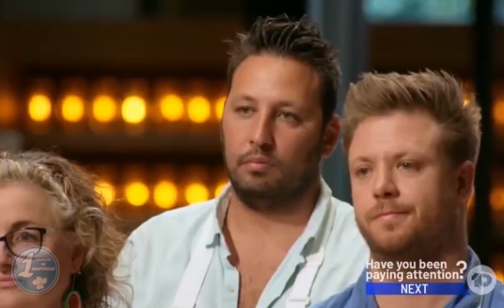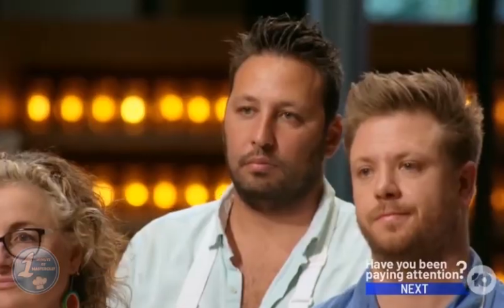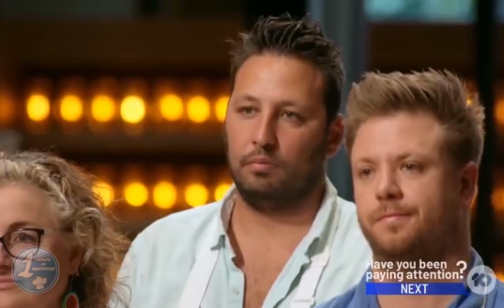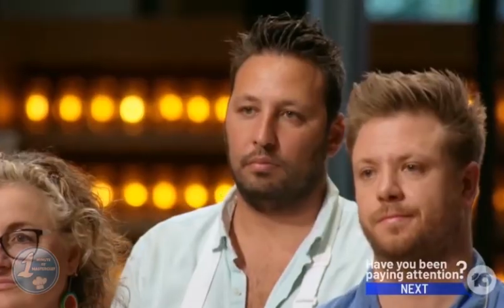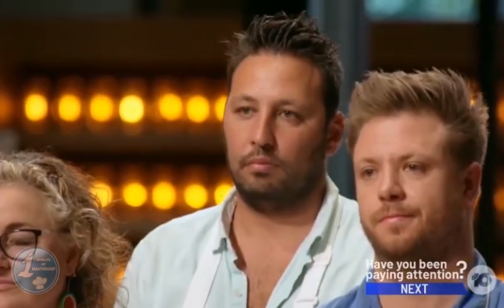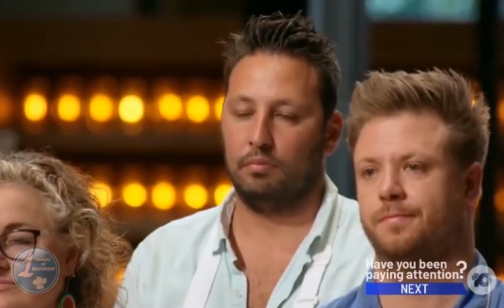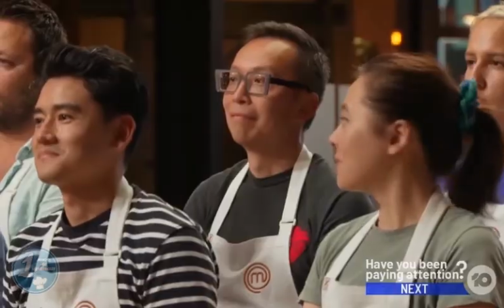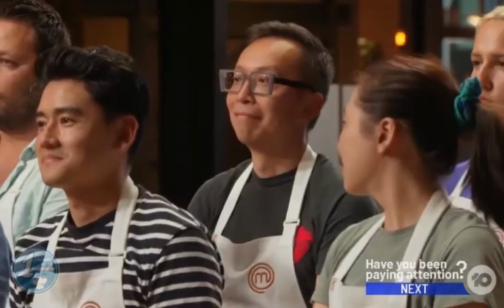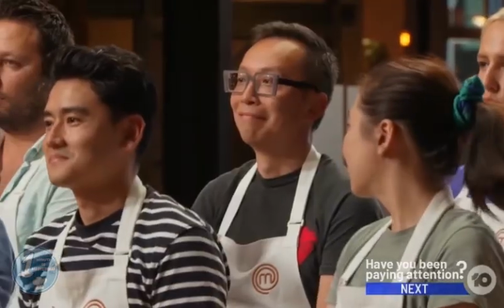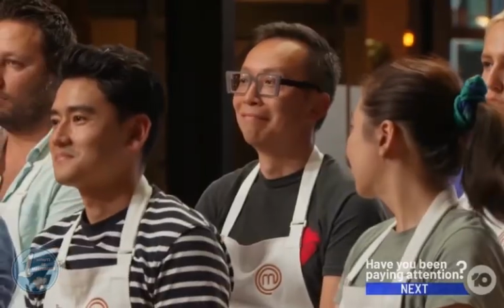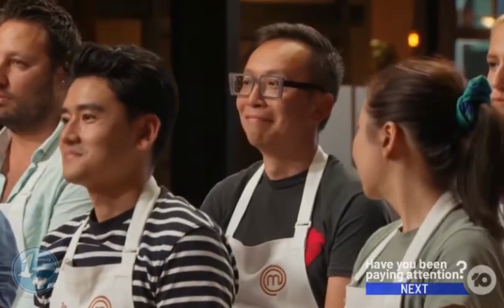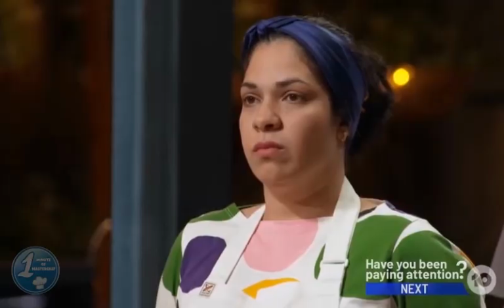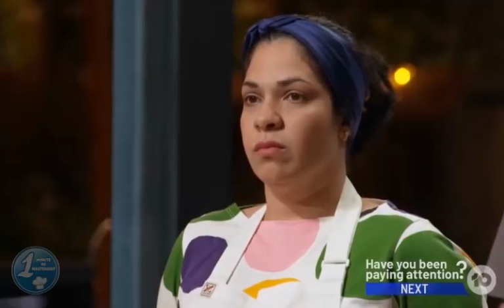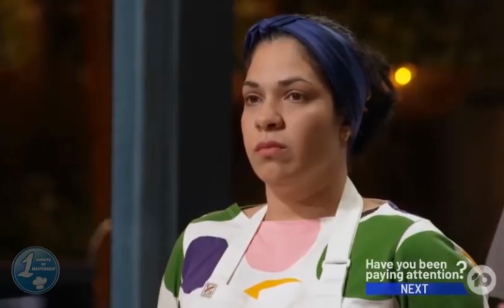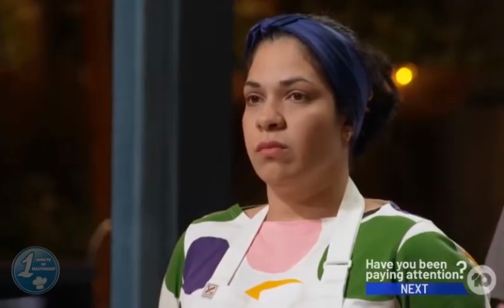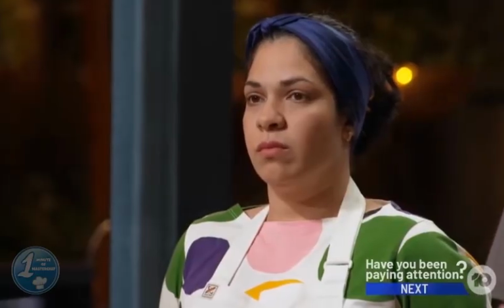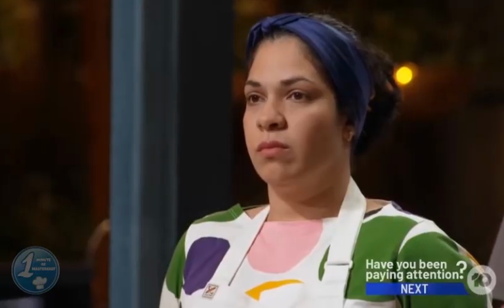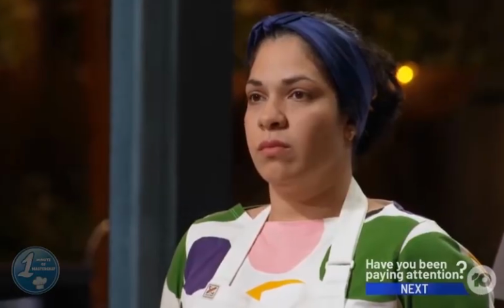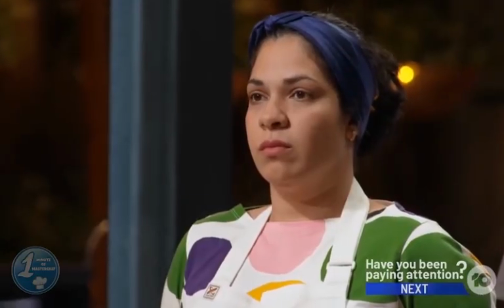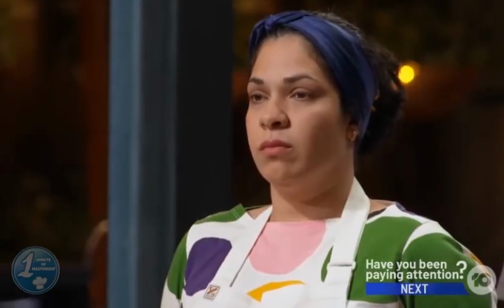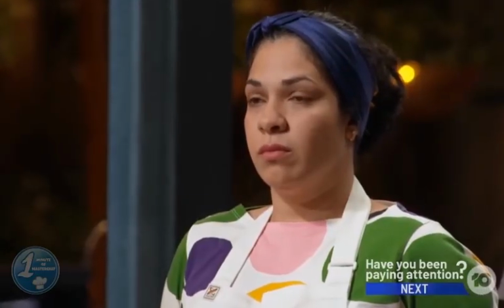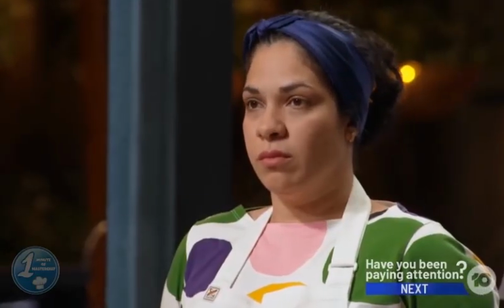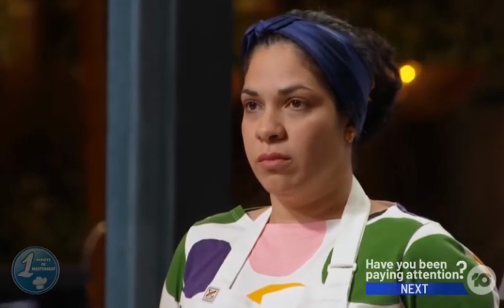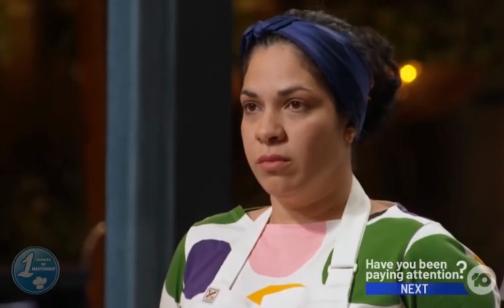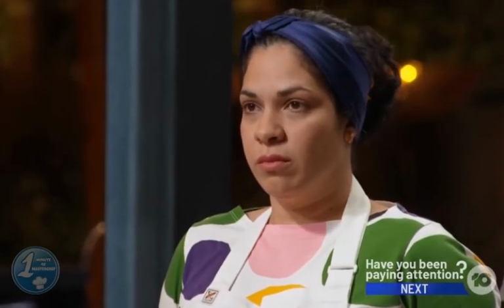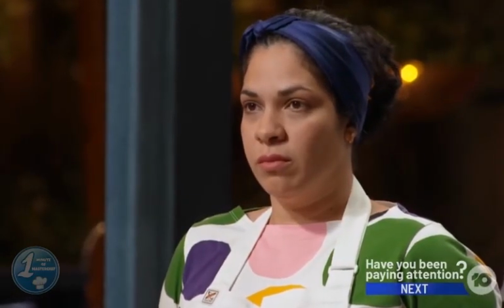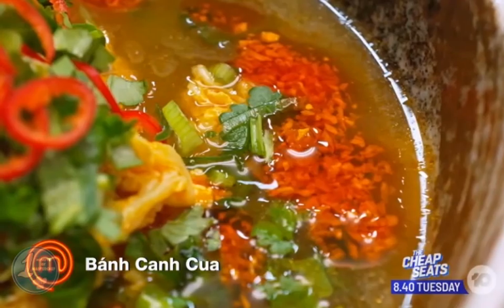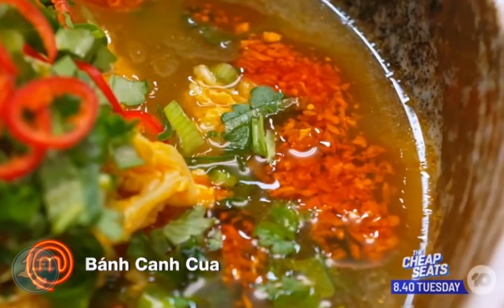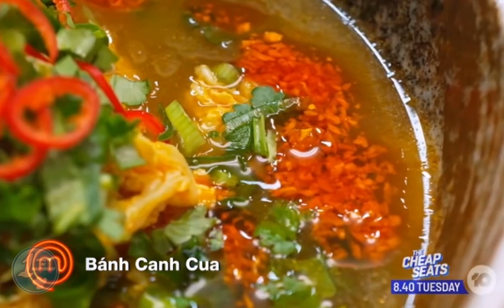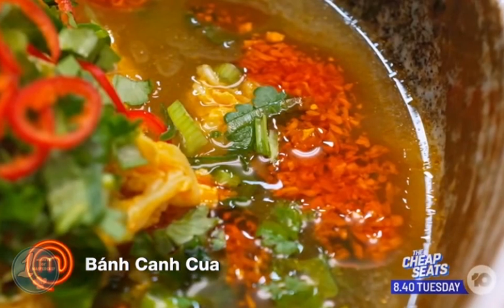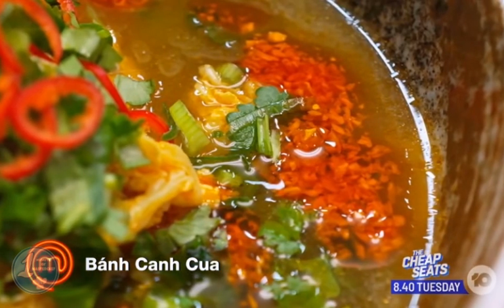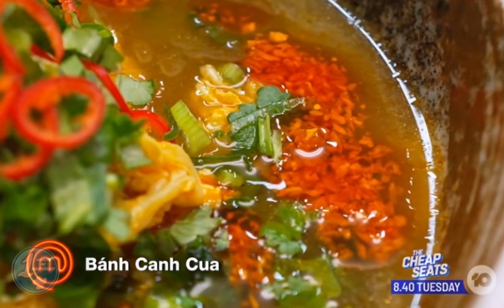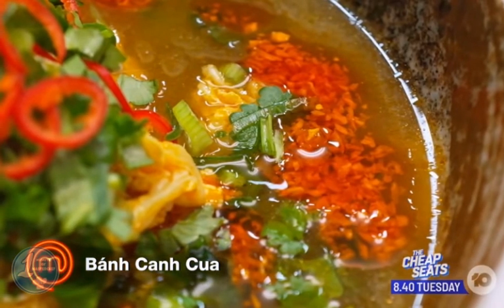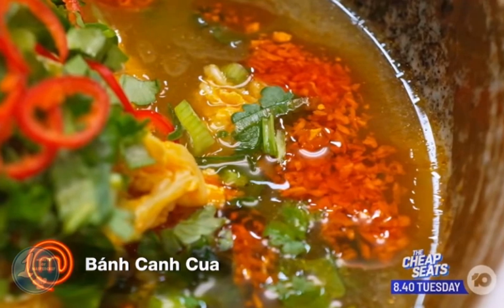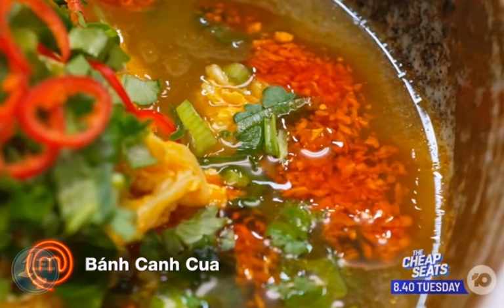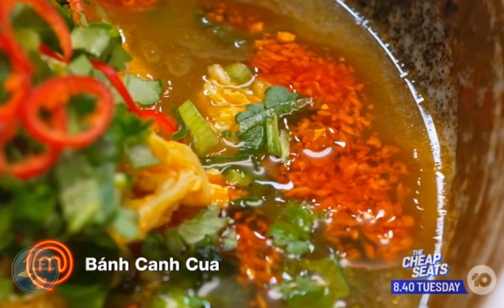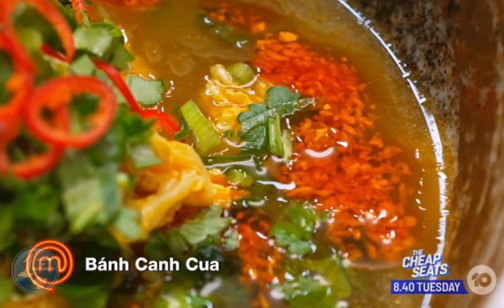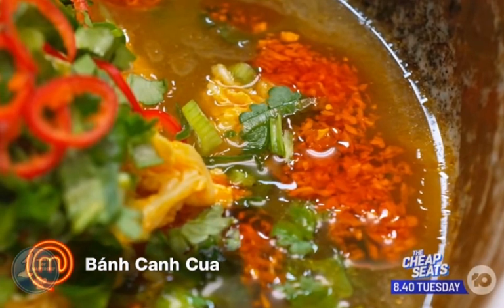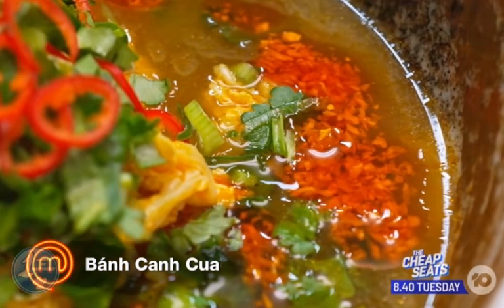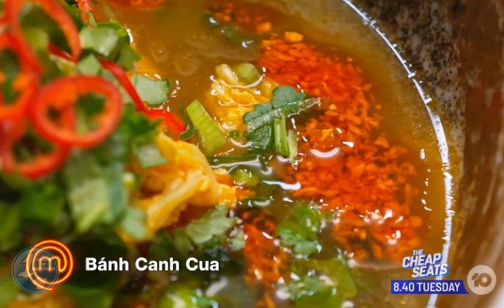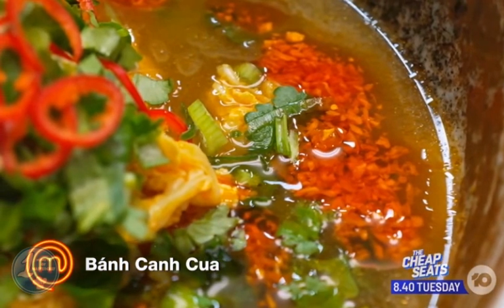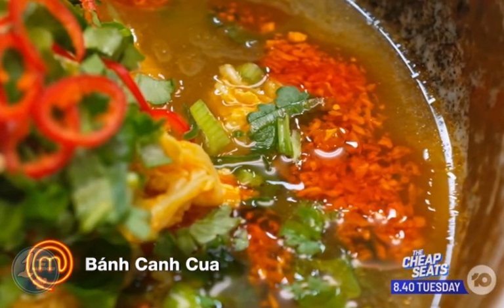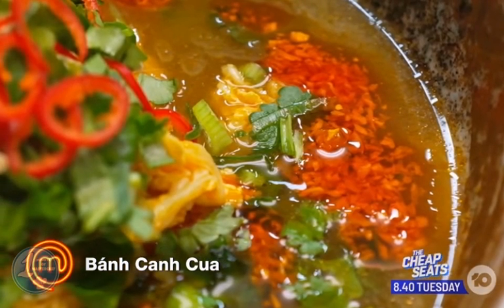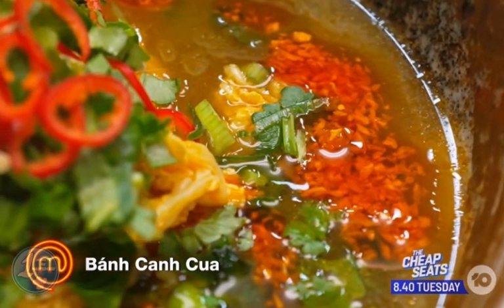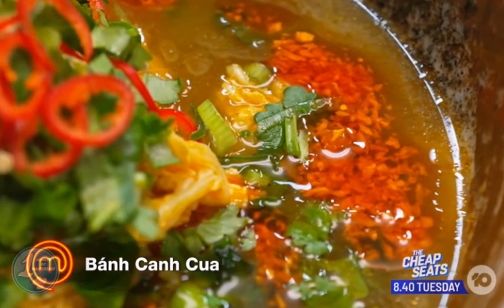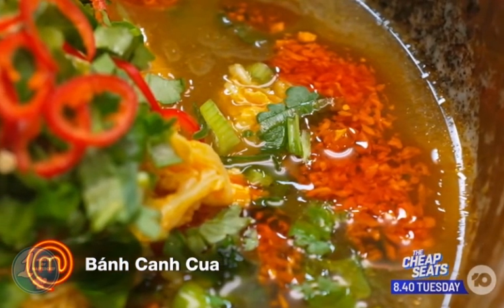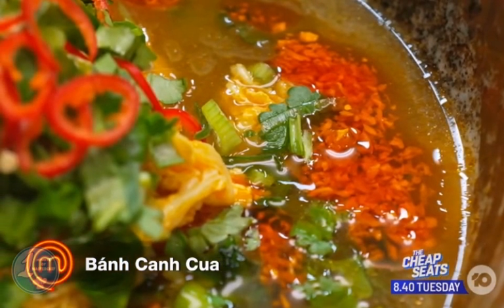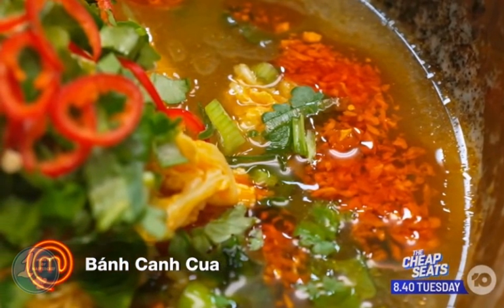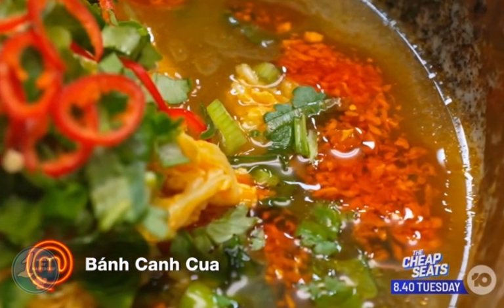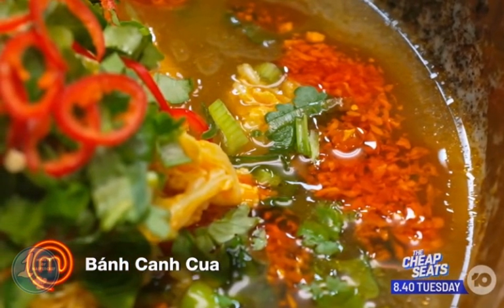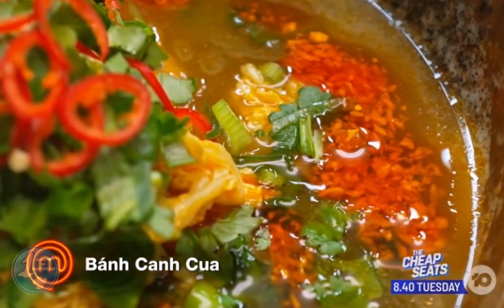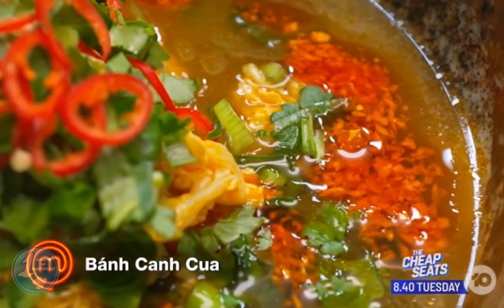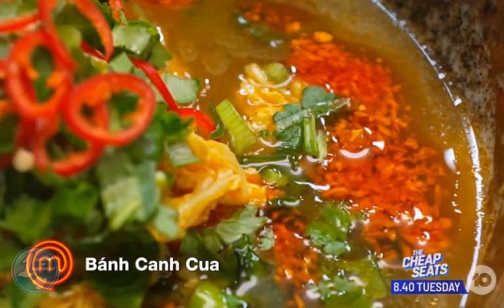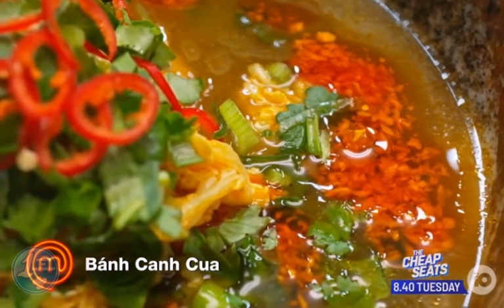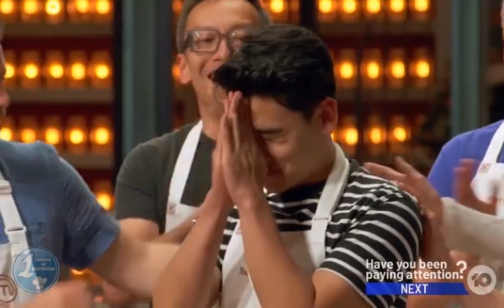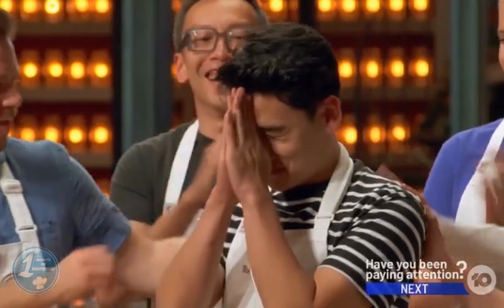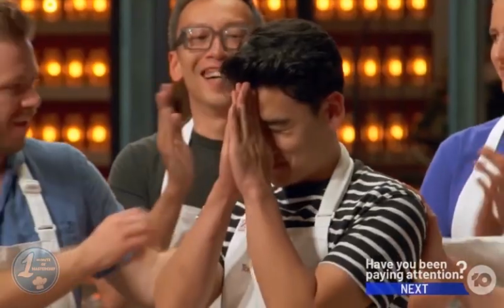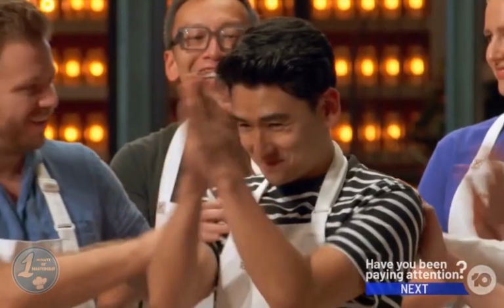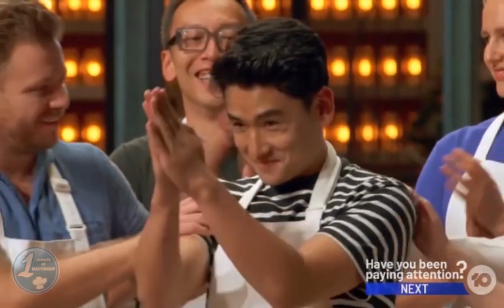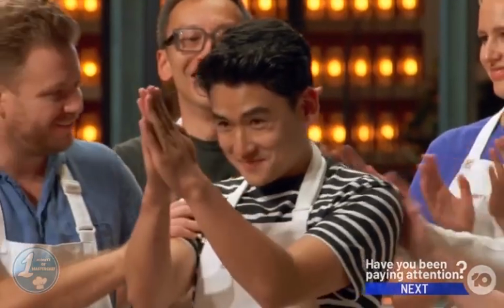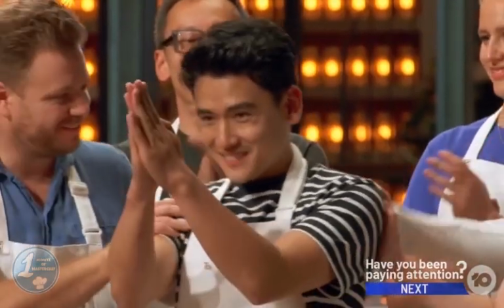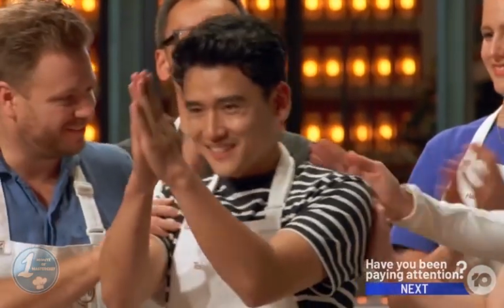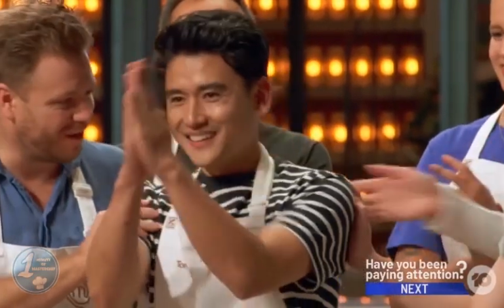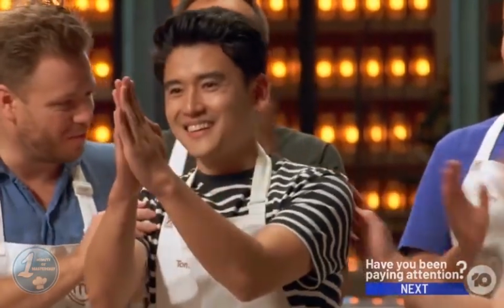Aldo, Alvin, and Kama stood out with their dishes, but Tommy's ban can Kua was considered the best, and he won the fast track.